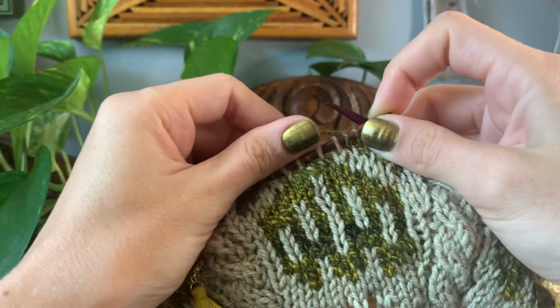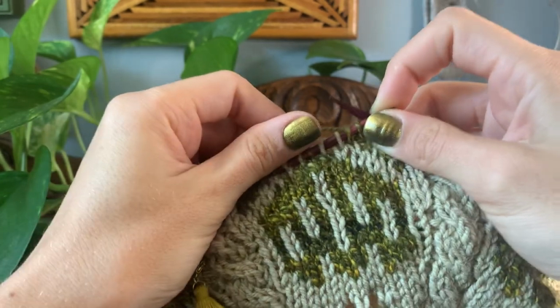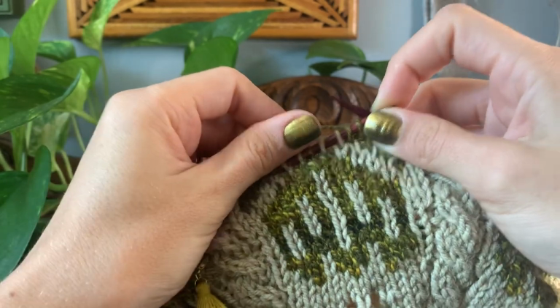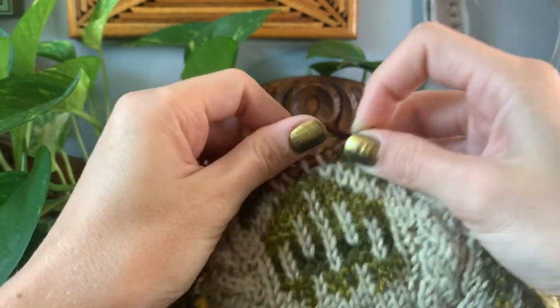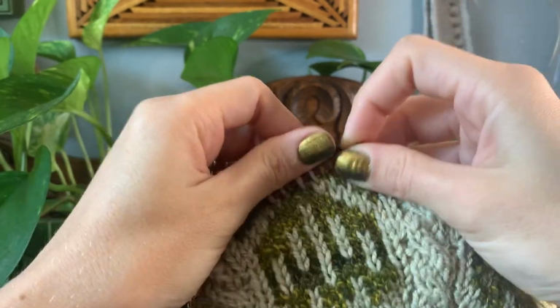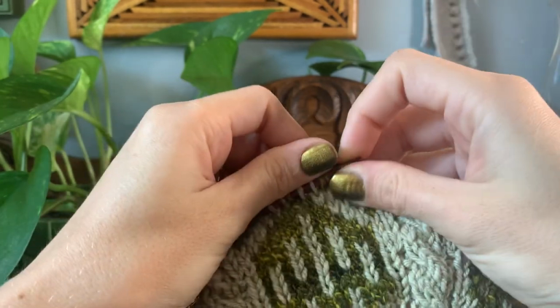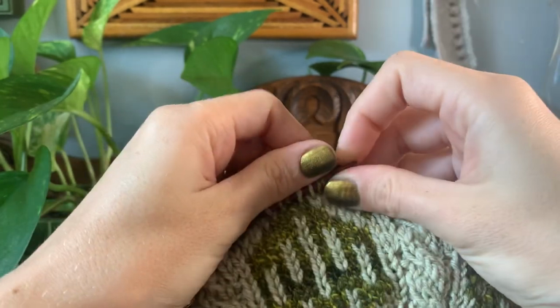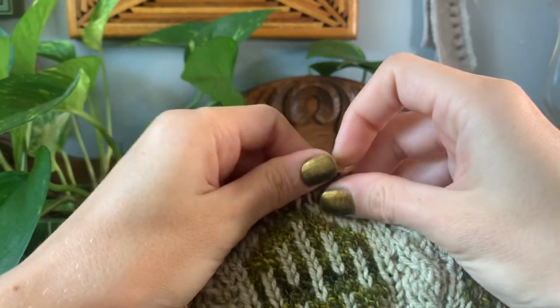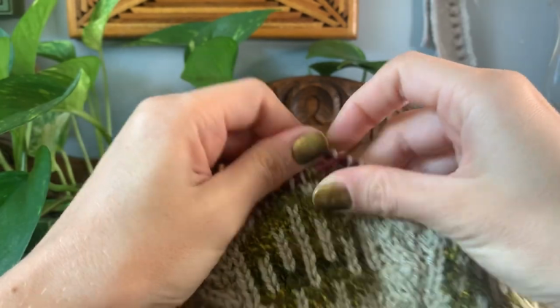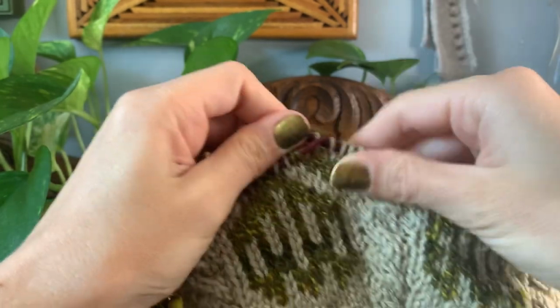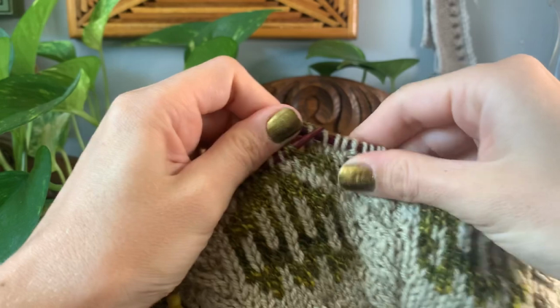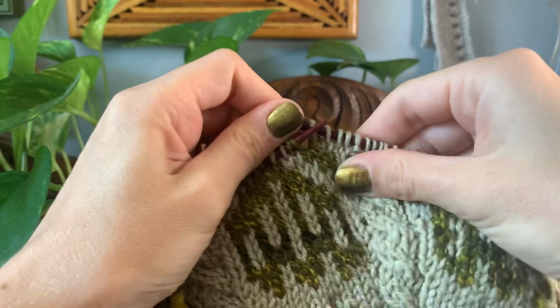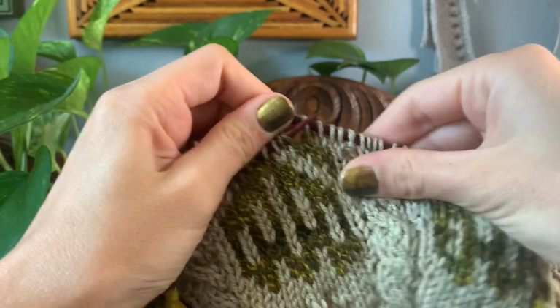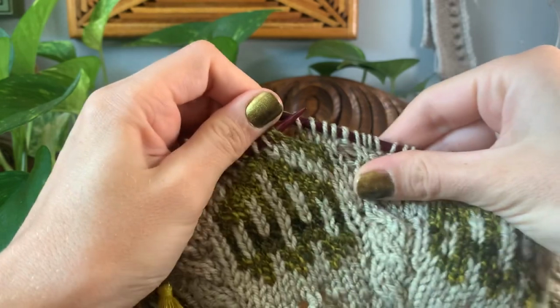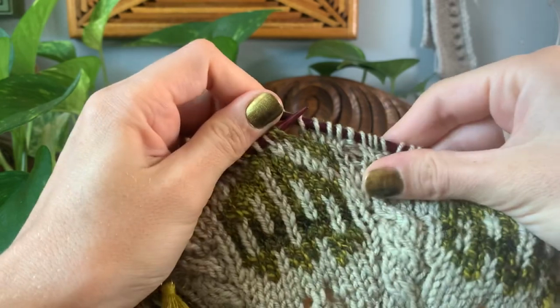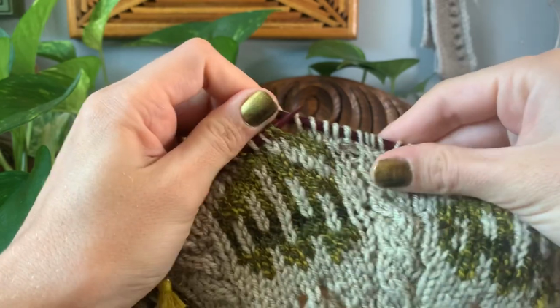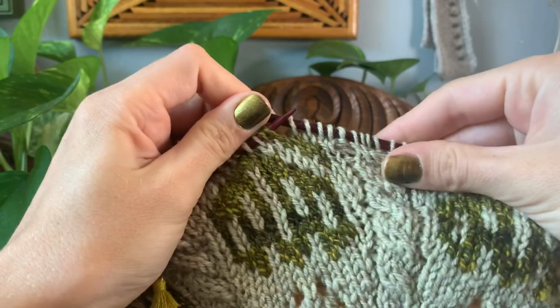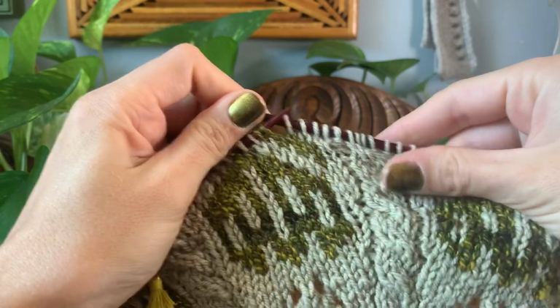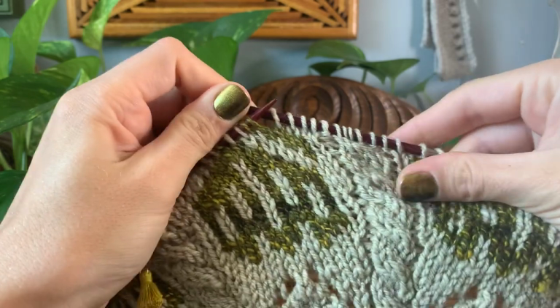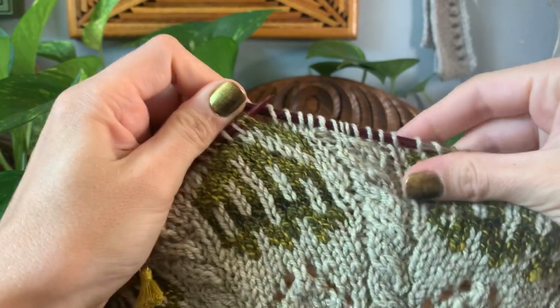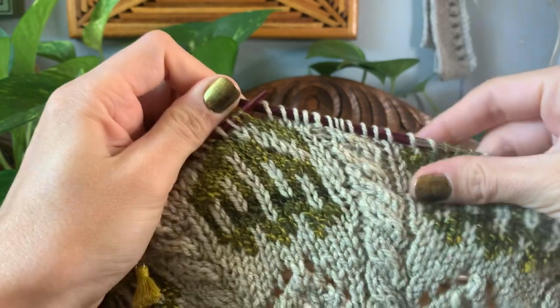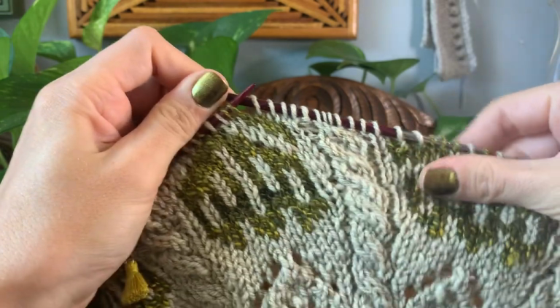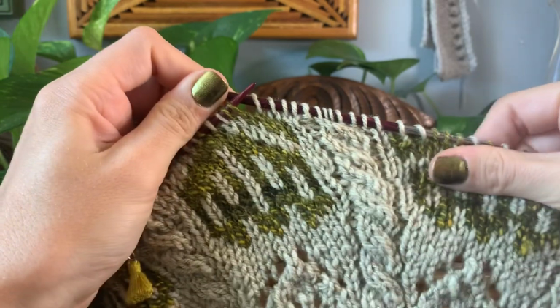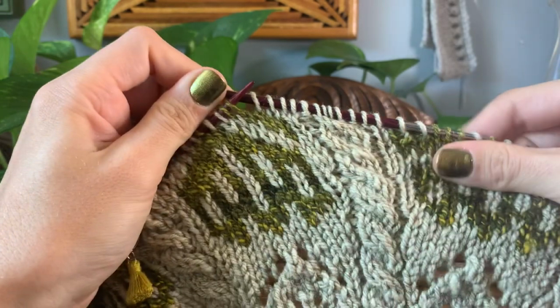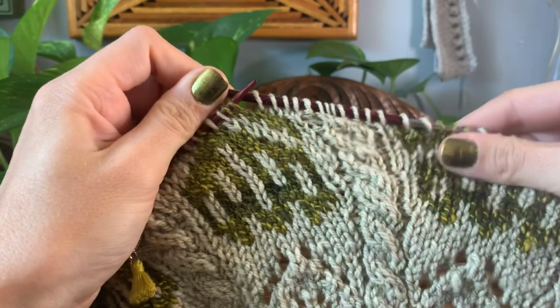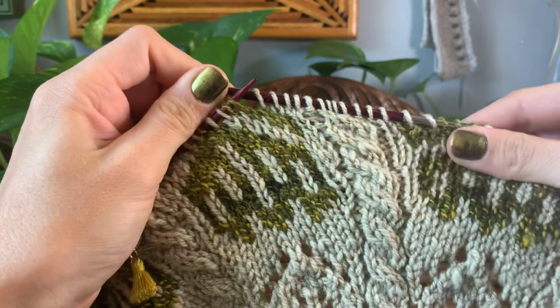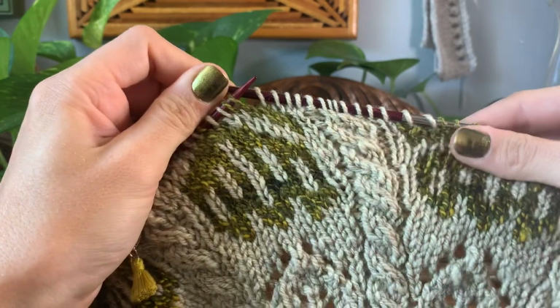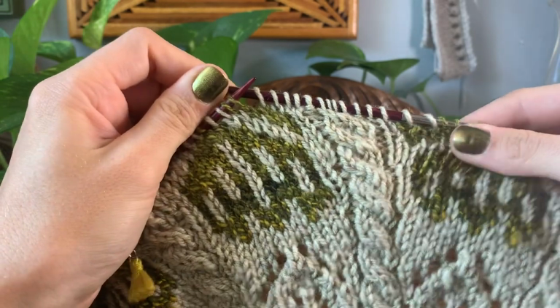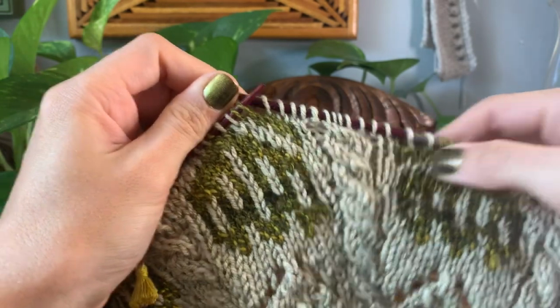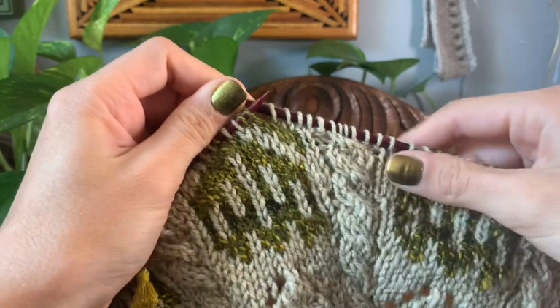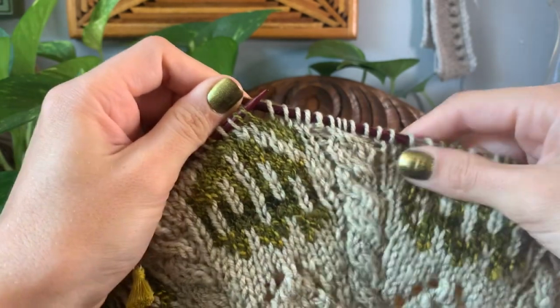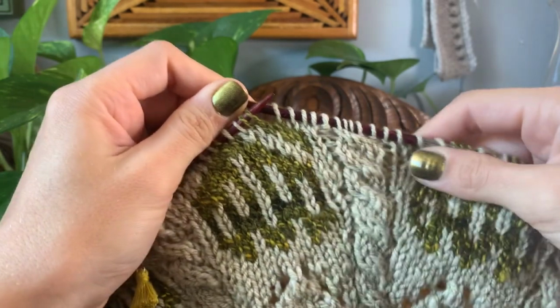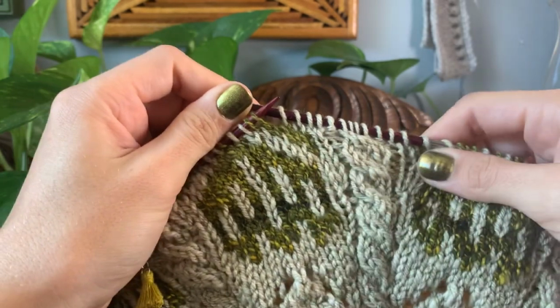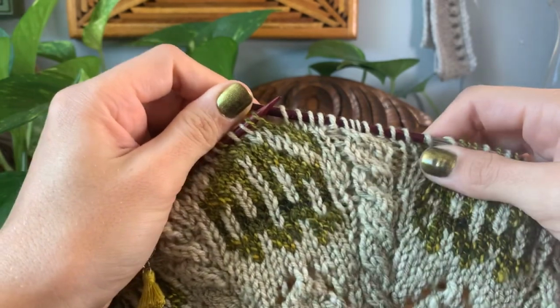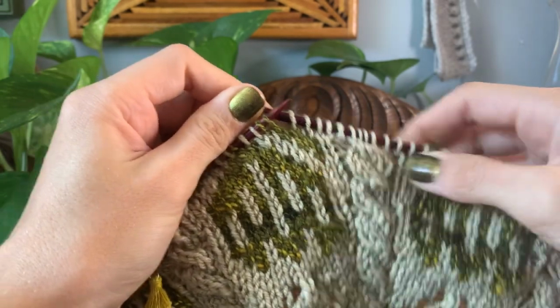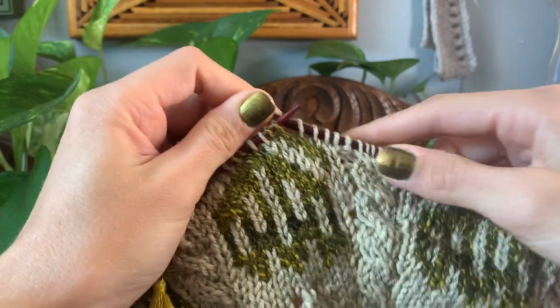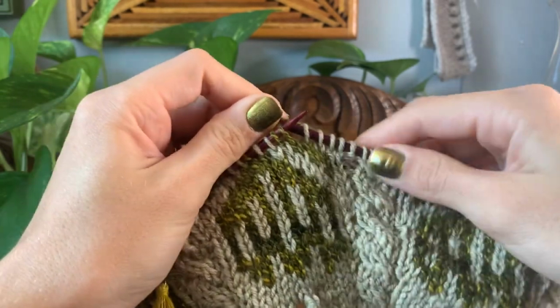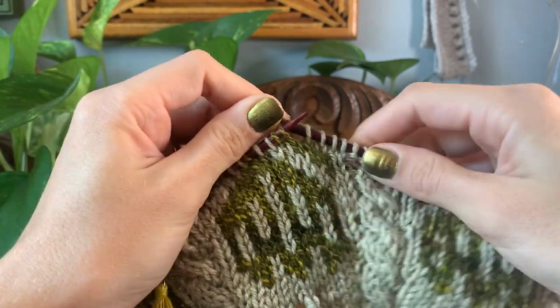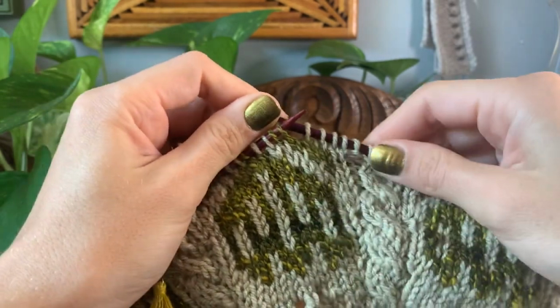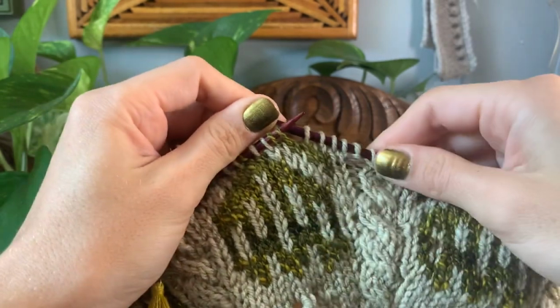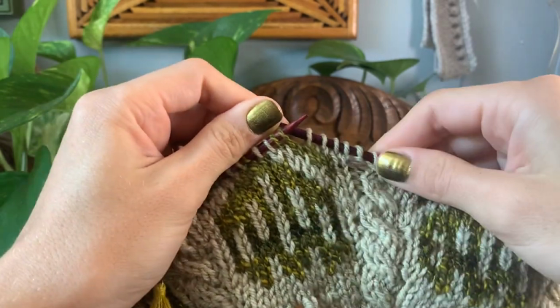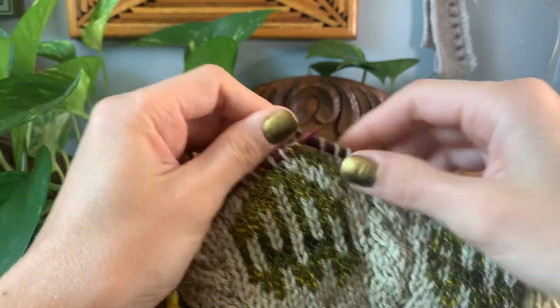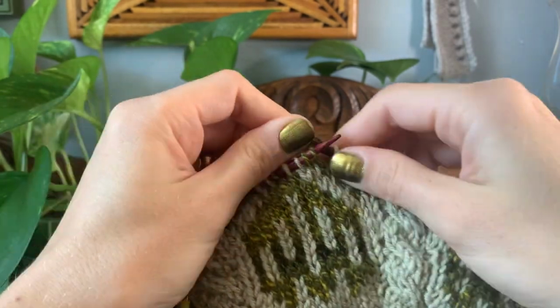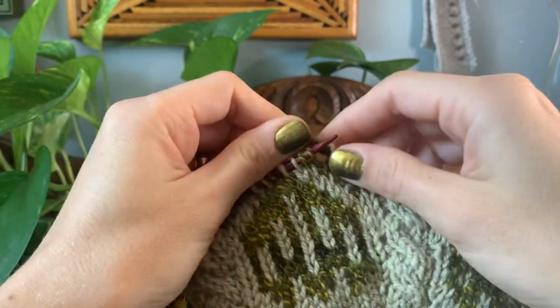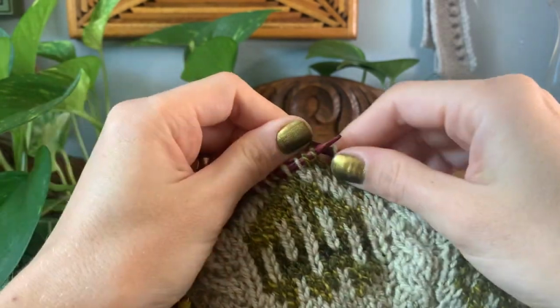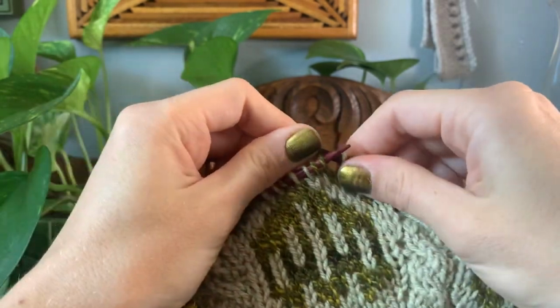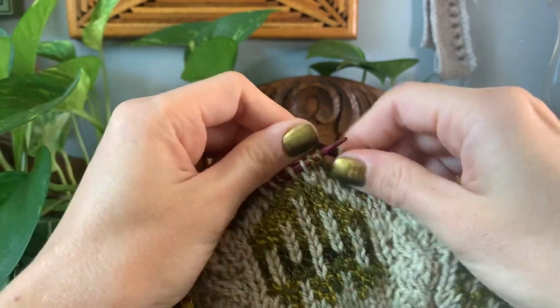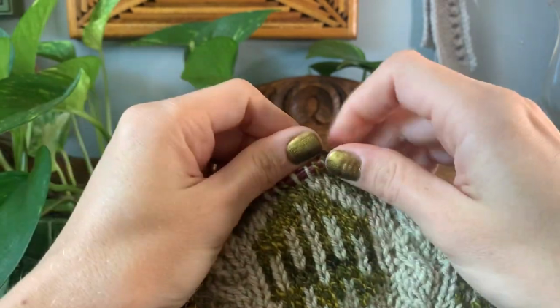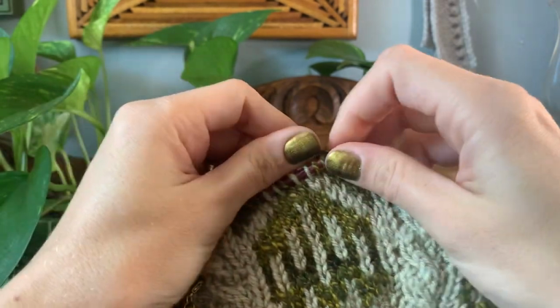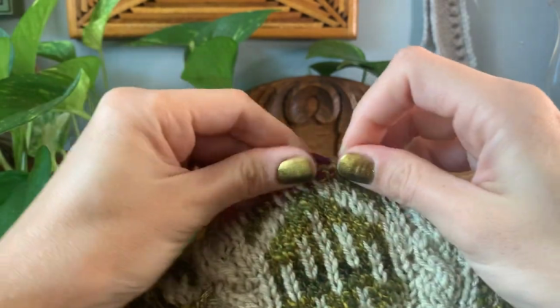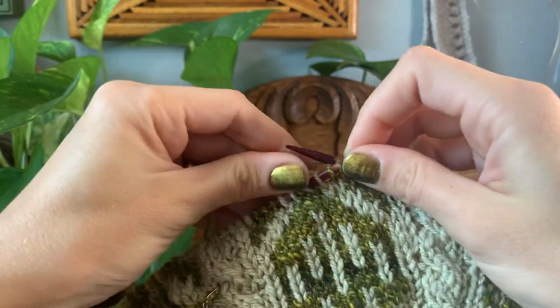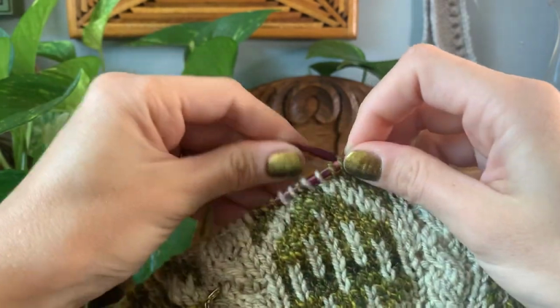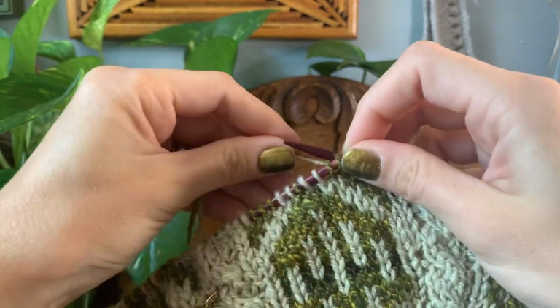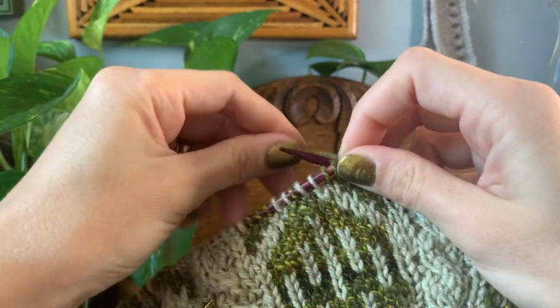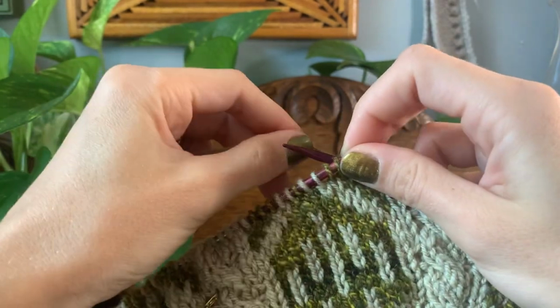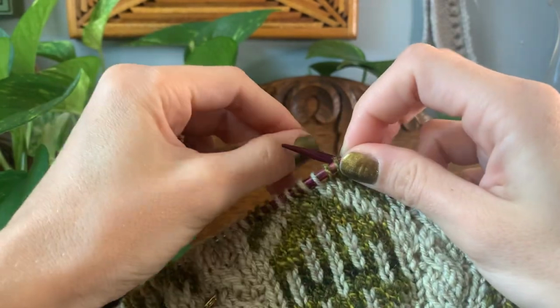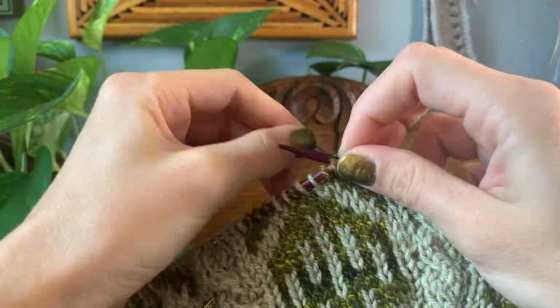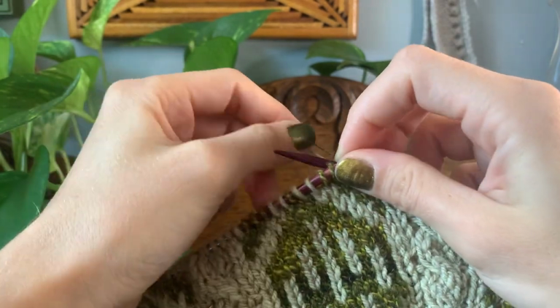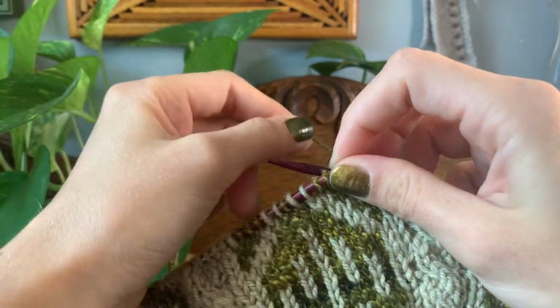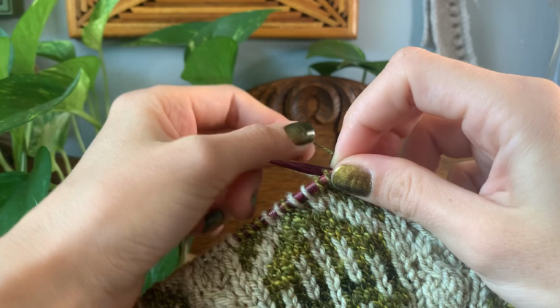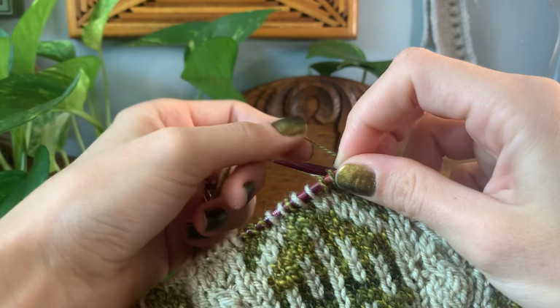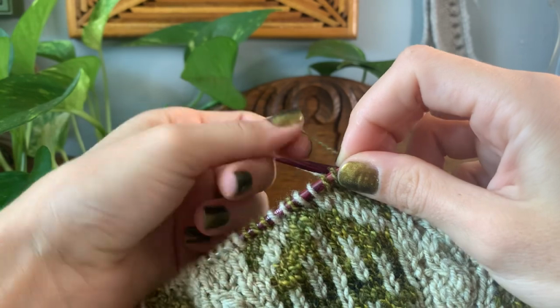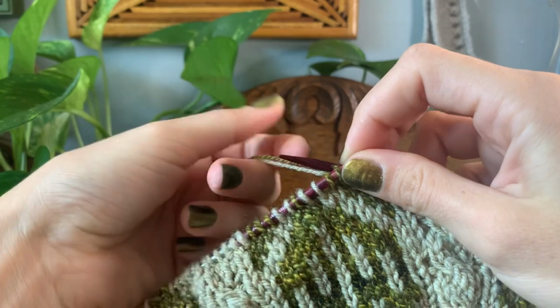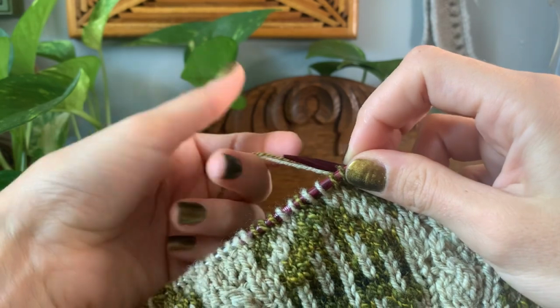I like to really stretch out my stitches on the right hand needle so that my longer floats are nice and loose.